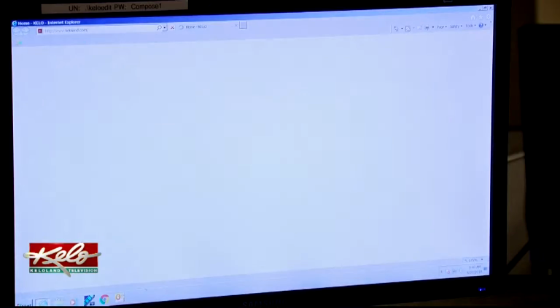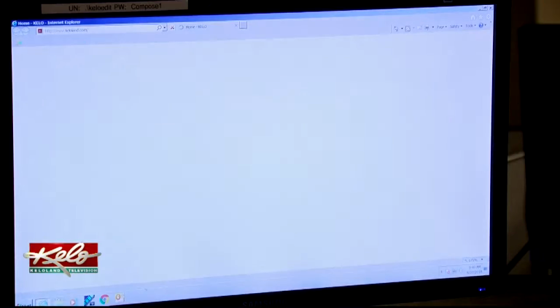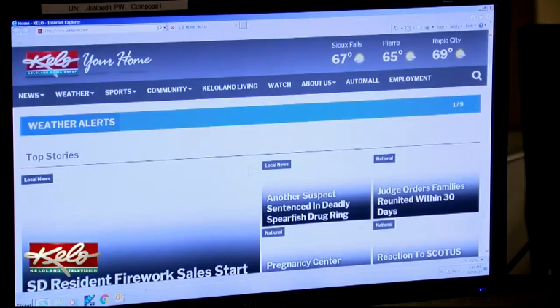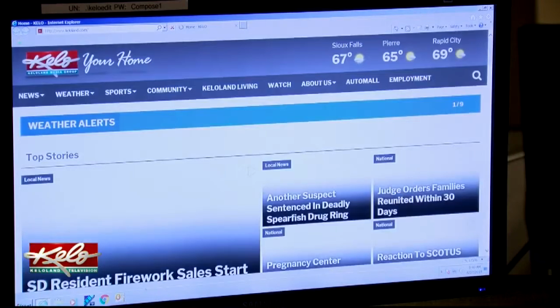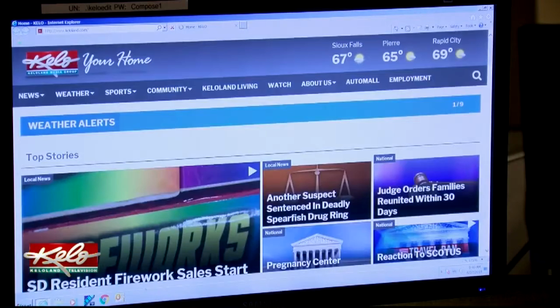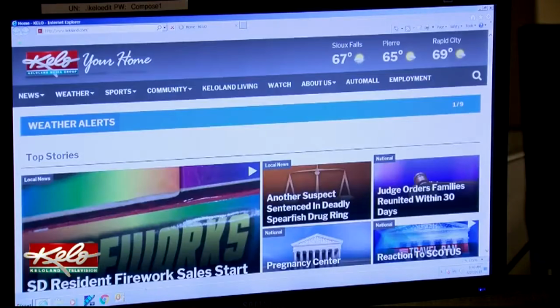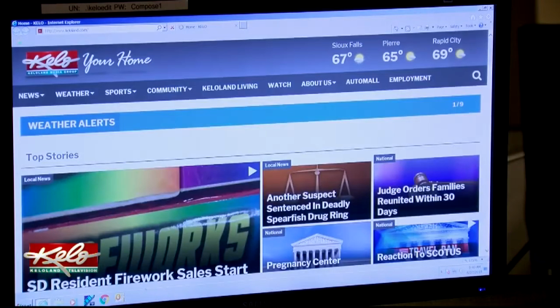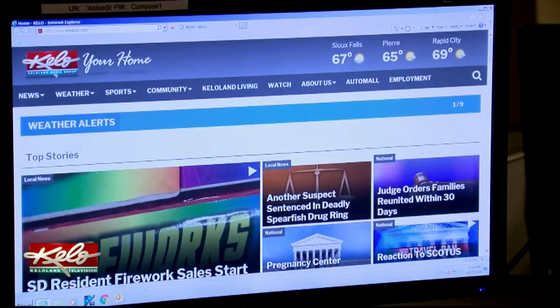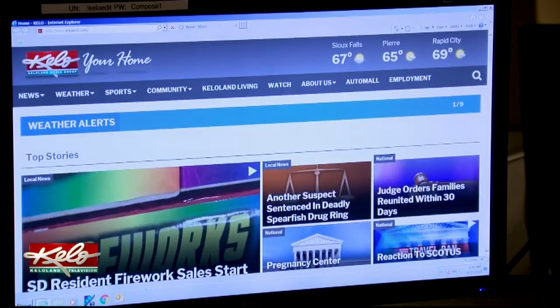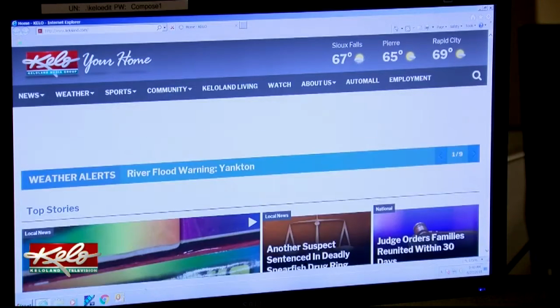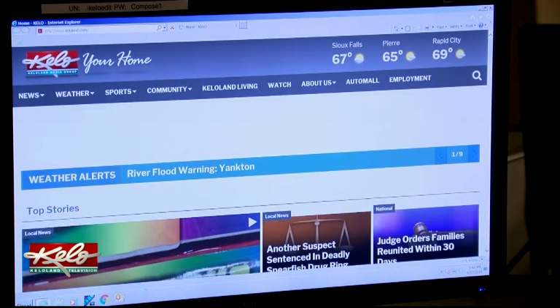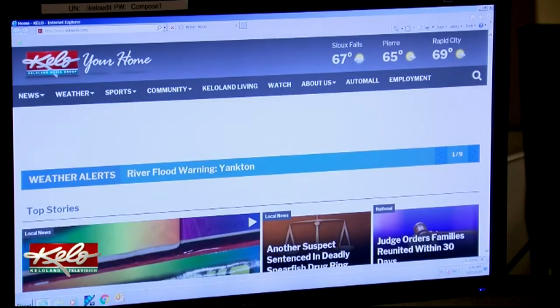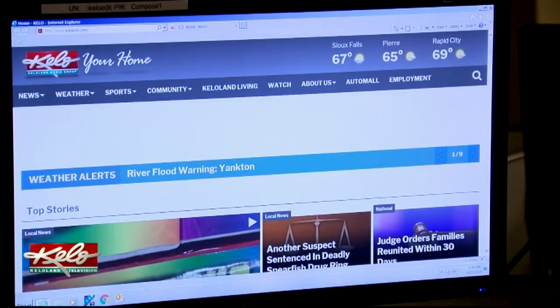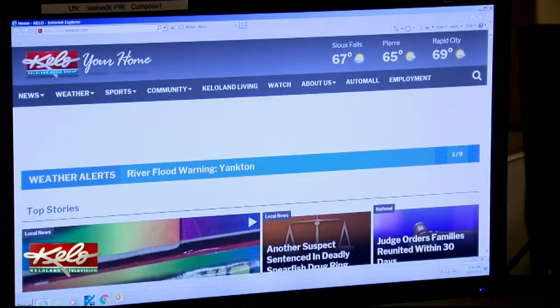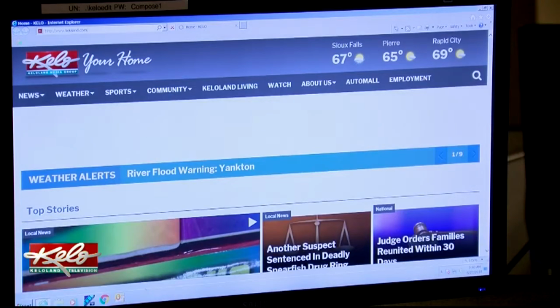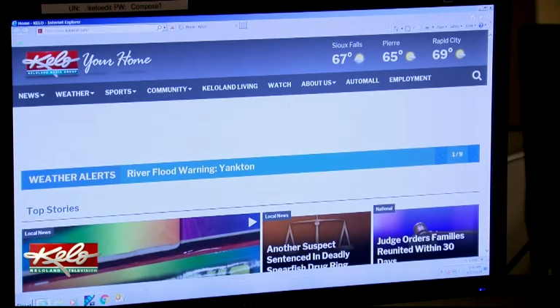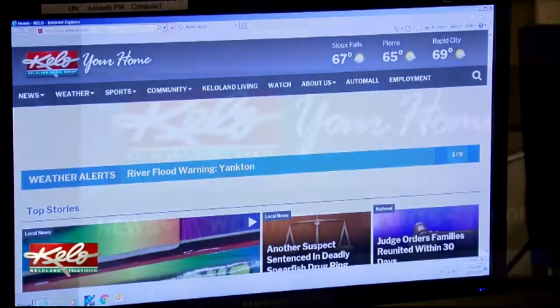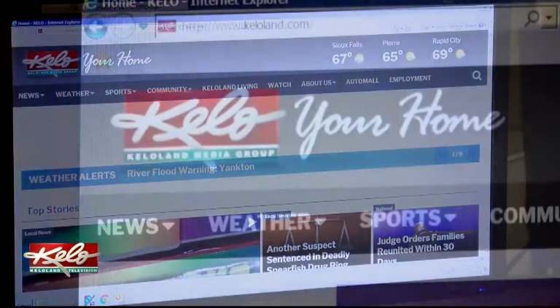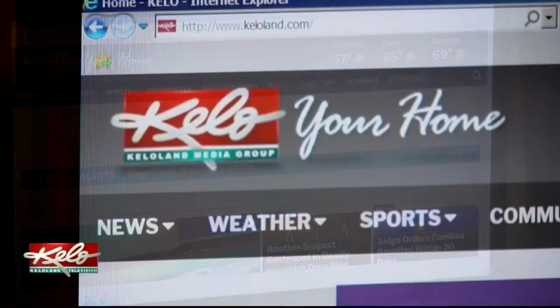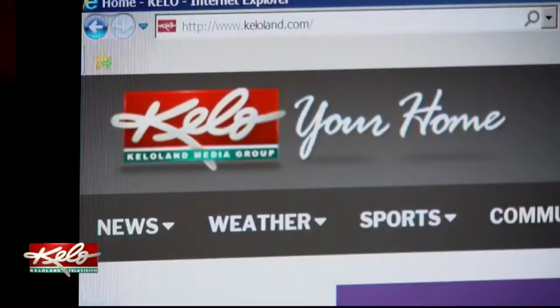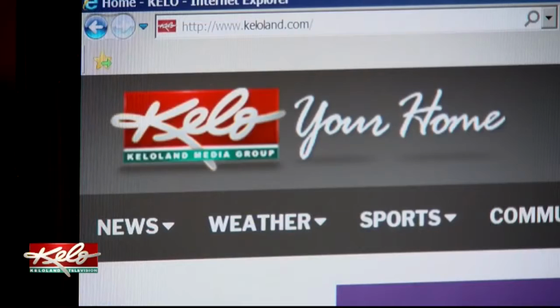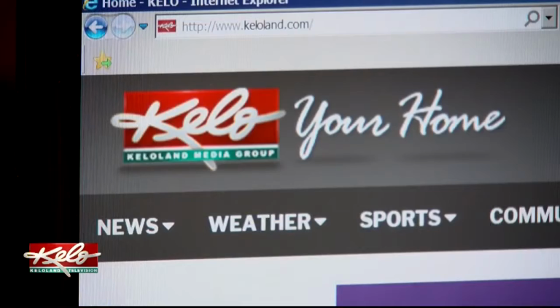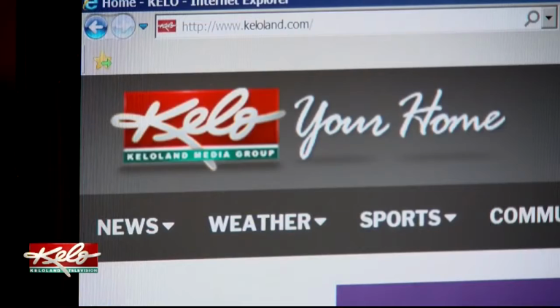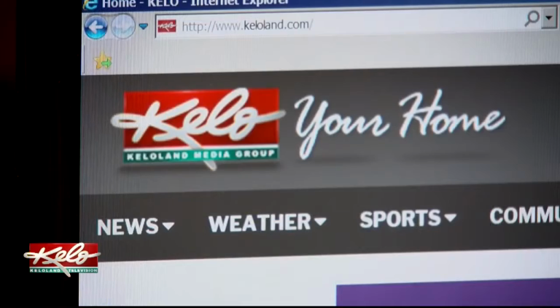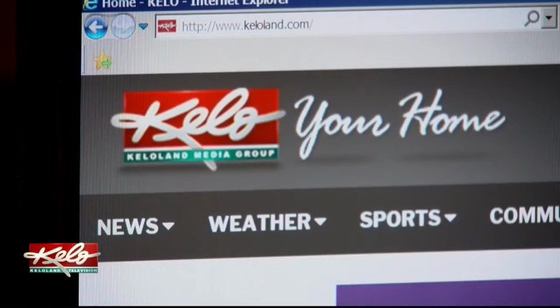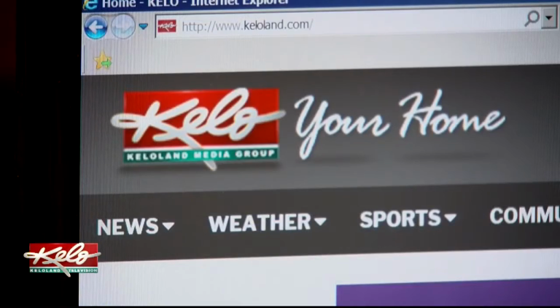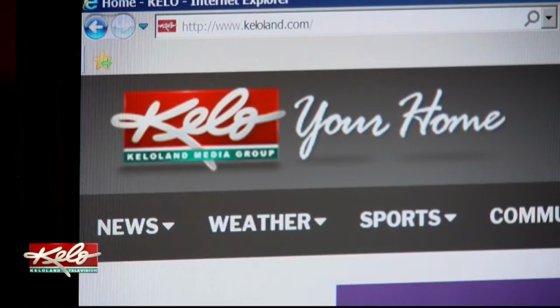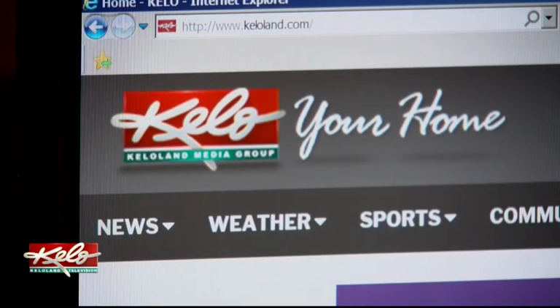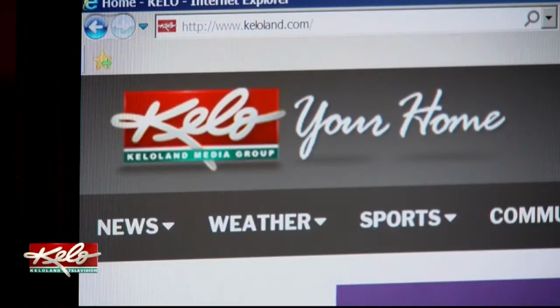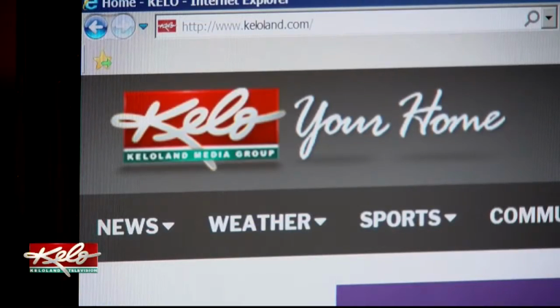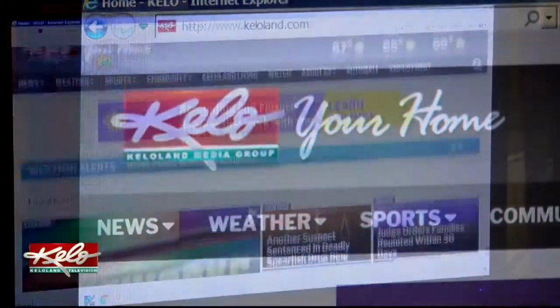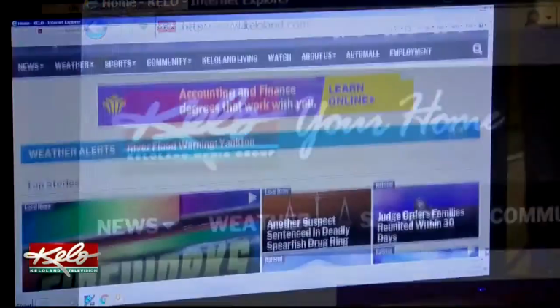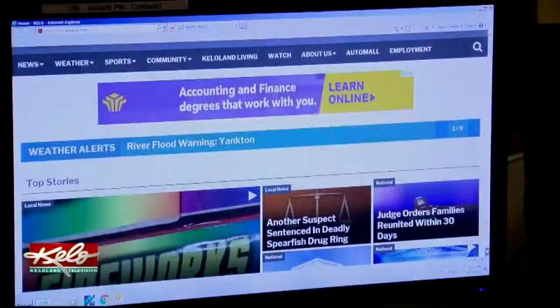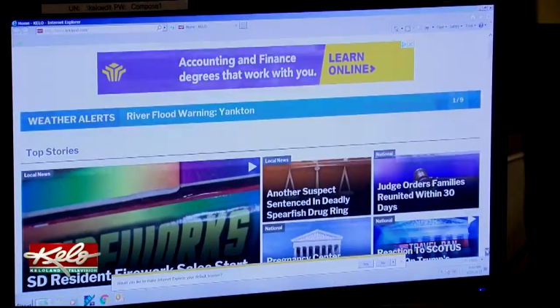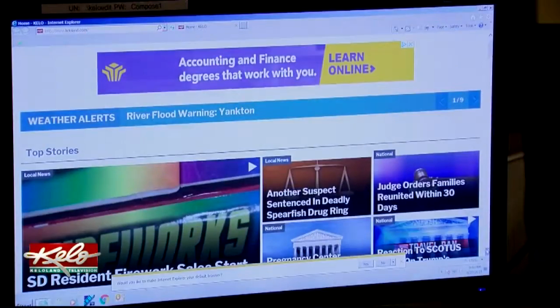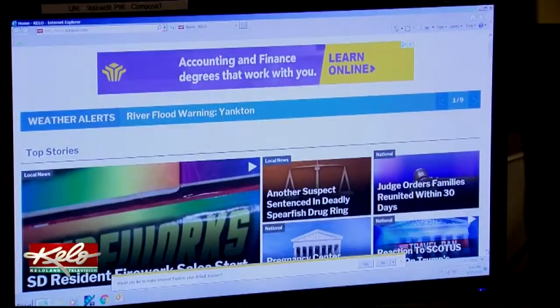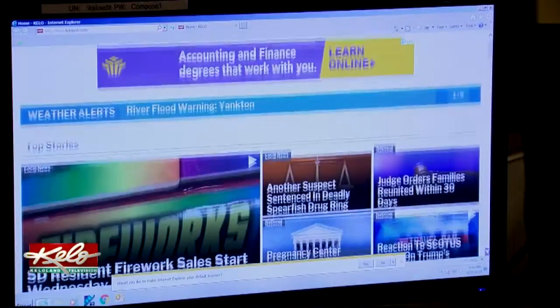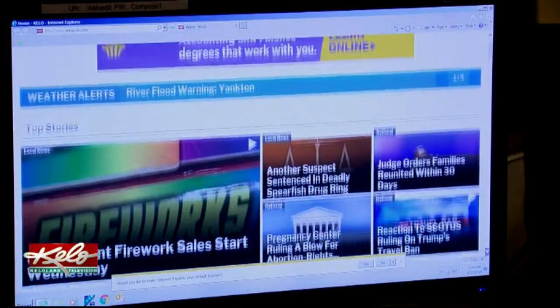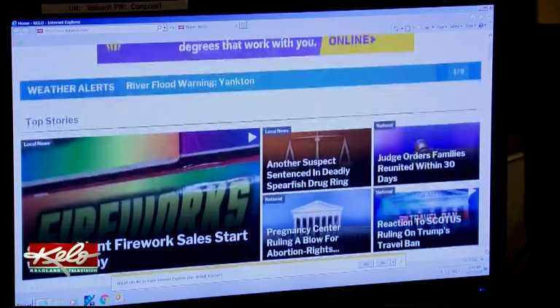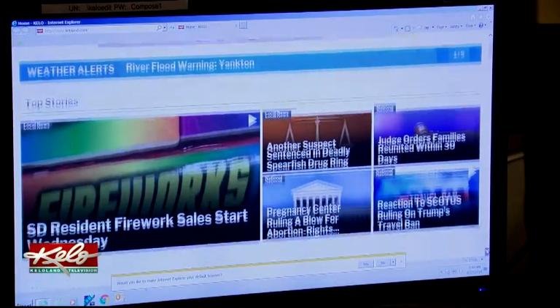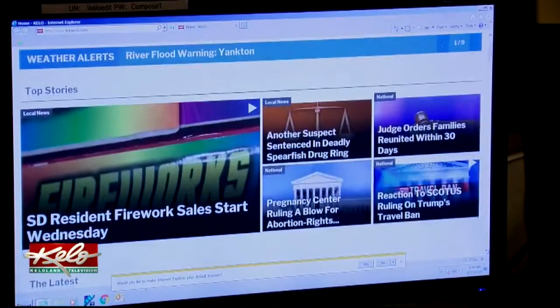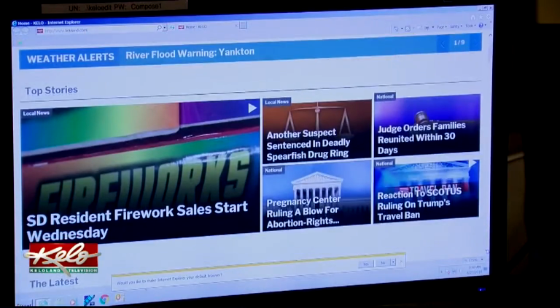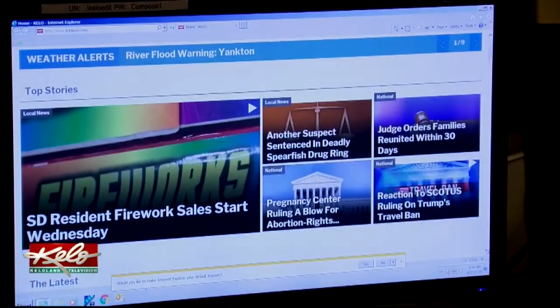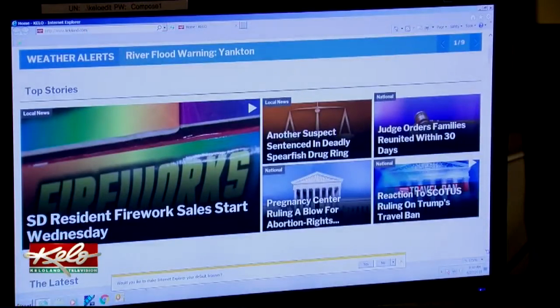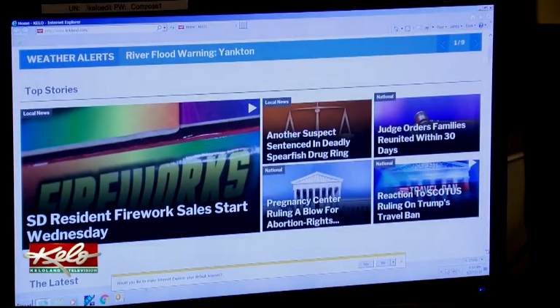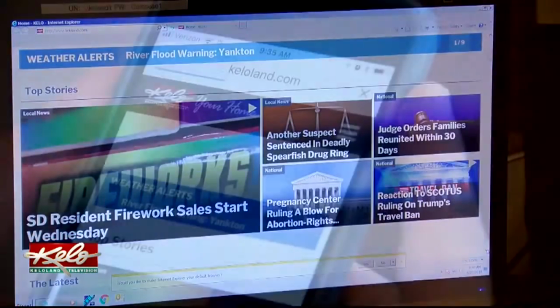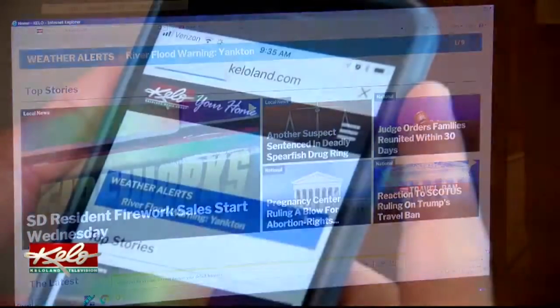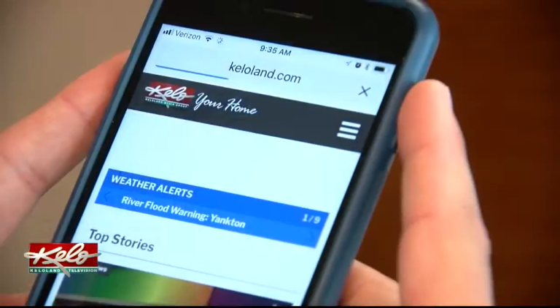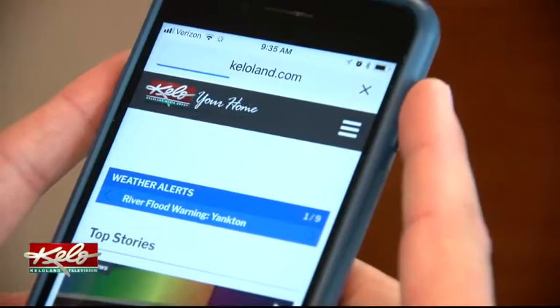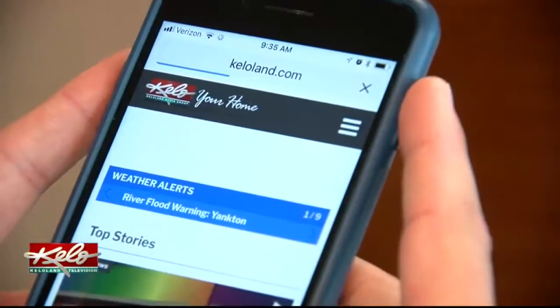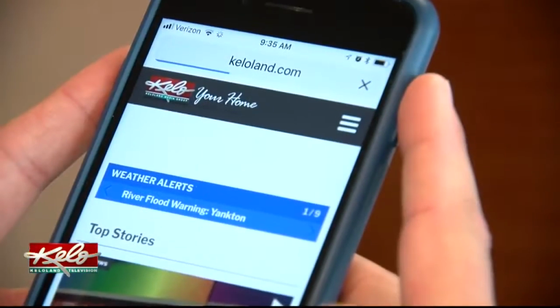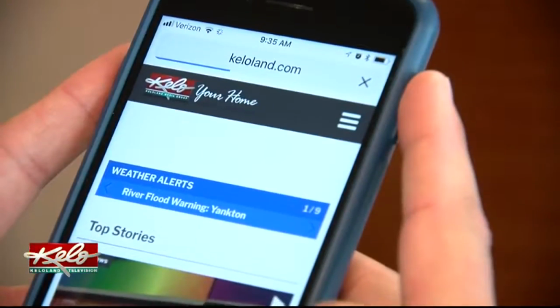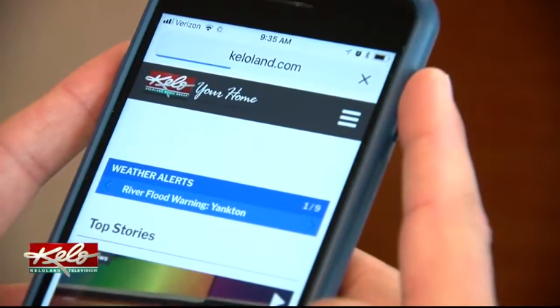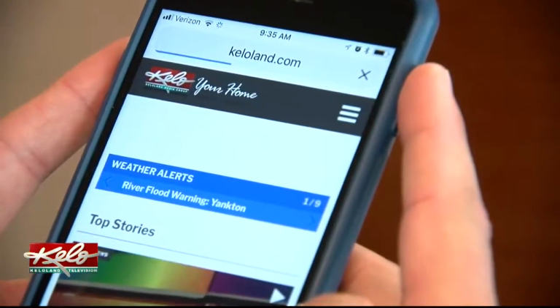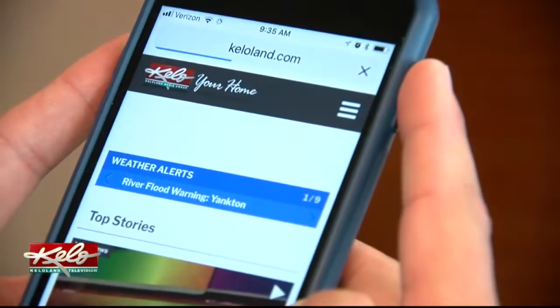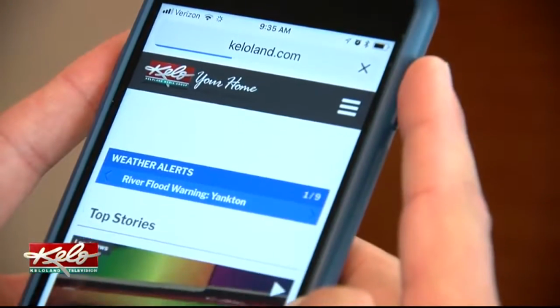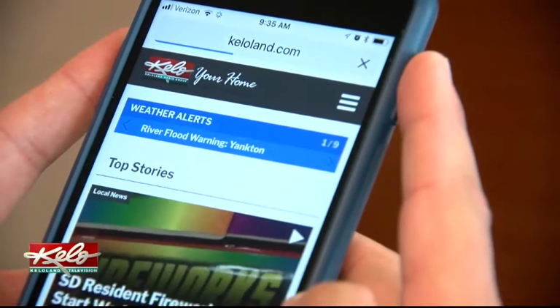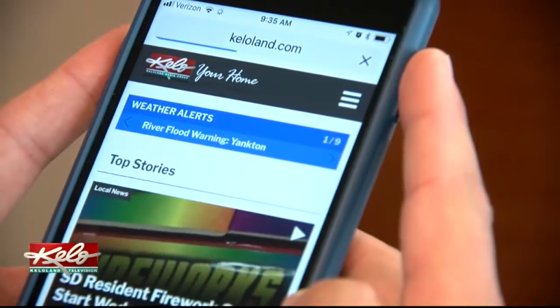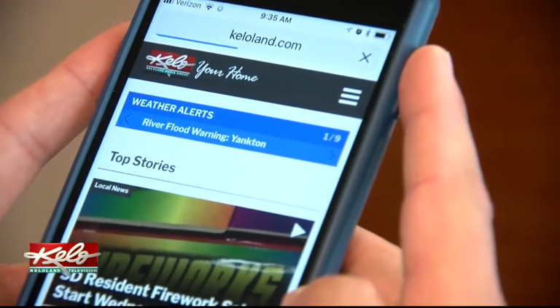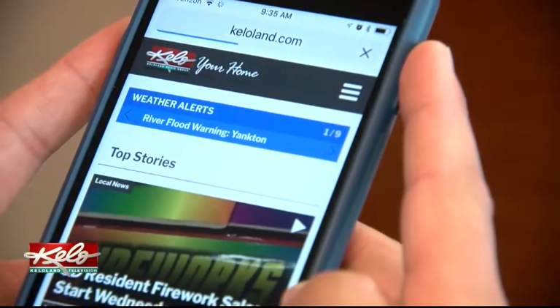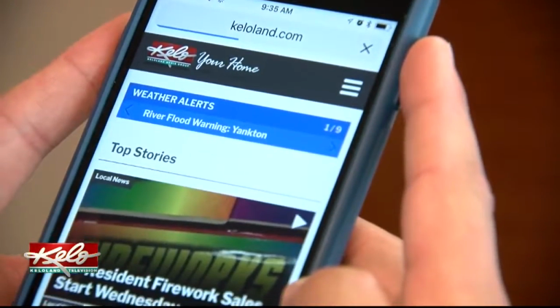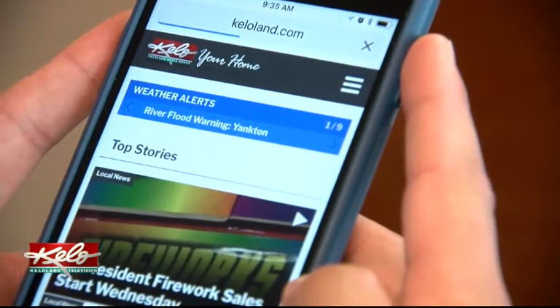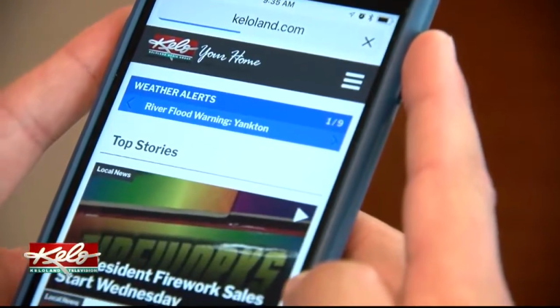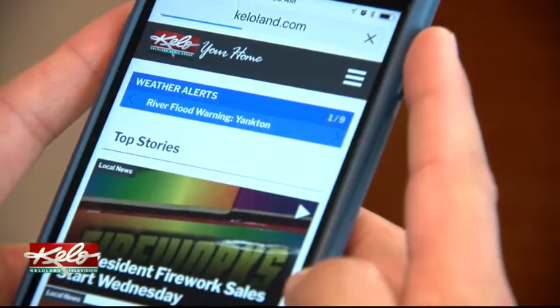Welcome to the new KELOLAND.COM. The most visited website in the state is being tweaked to bring a cleaner look to your computer and mobile device.